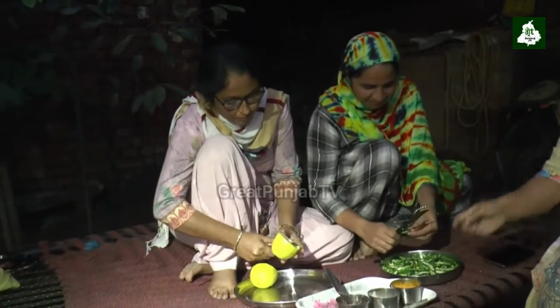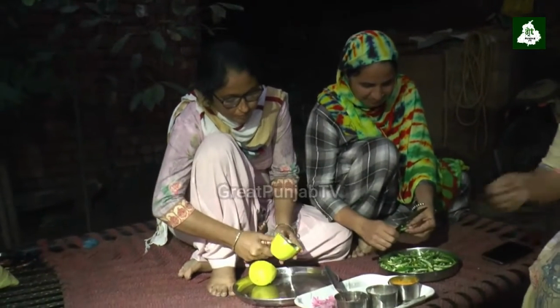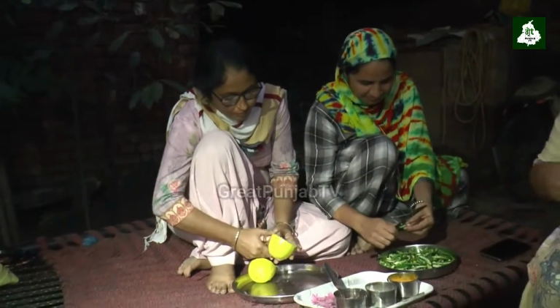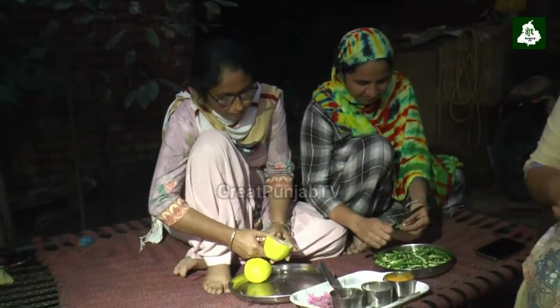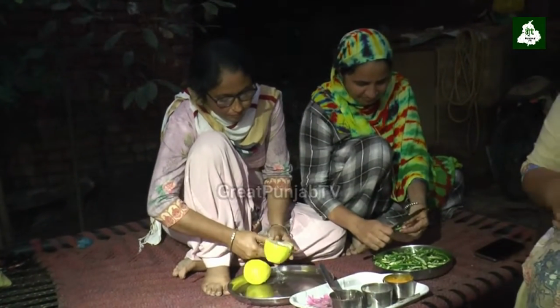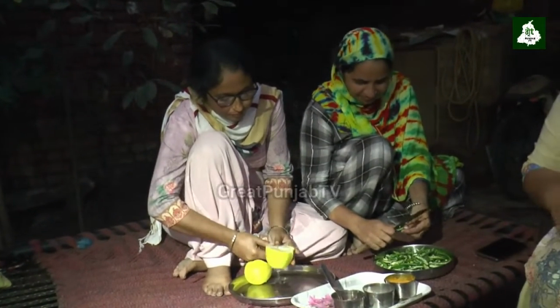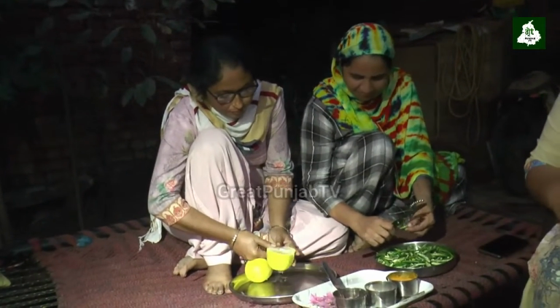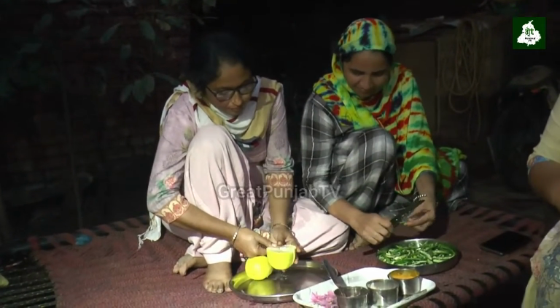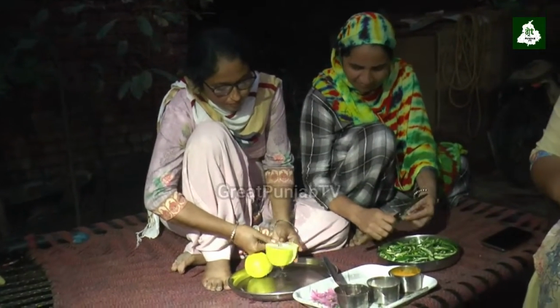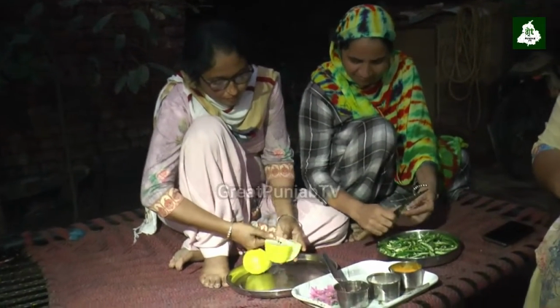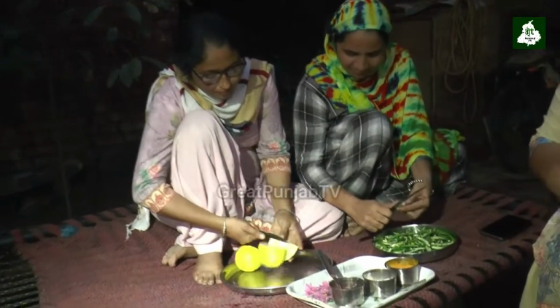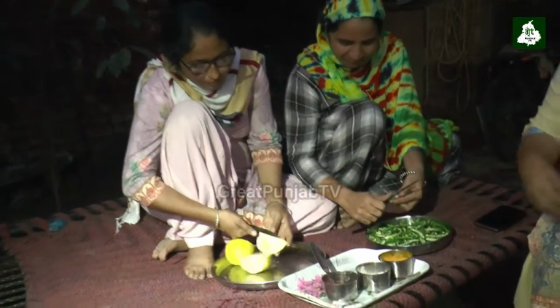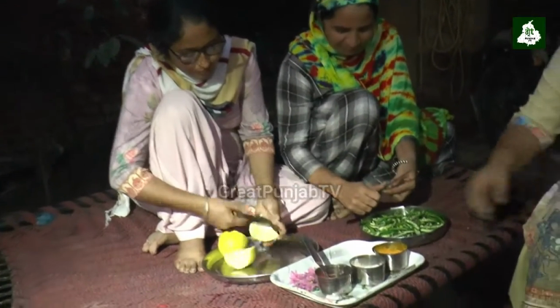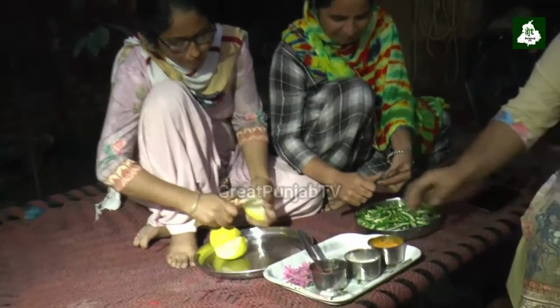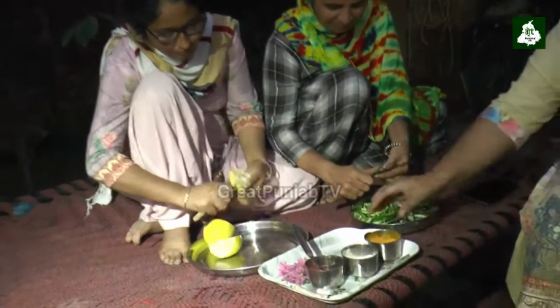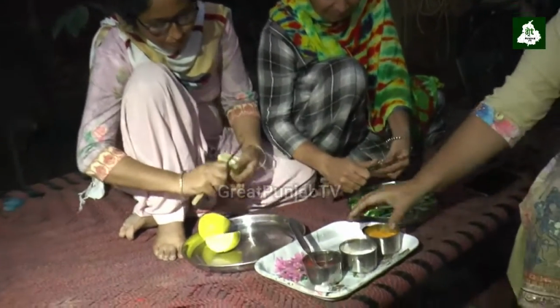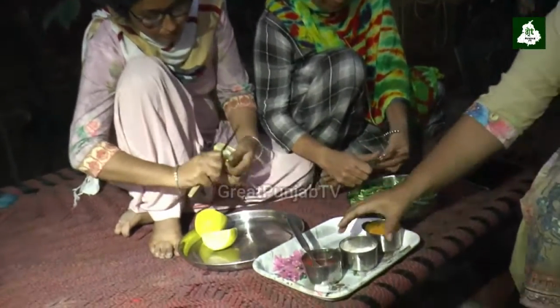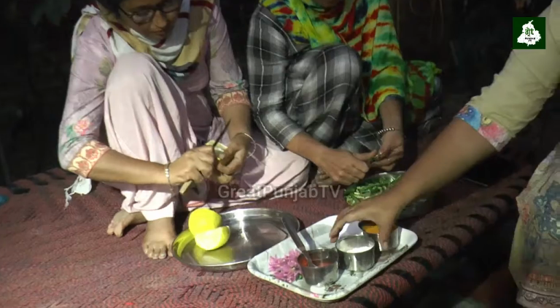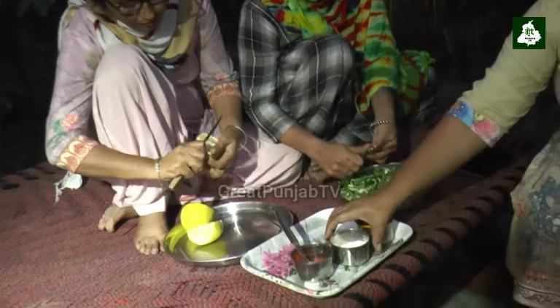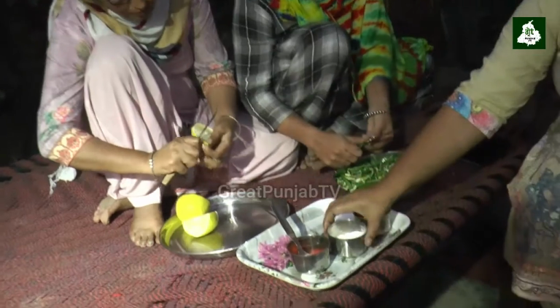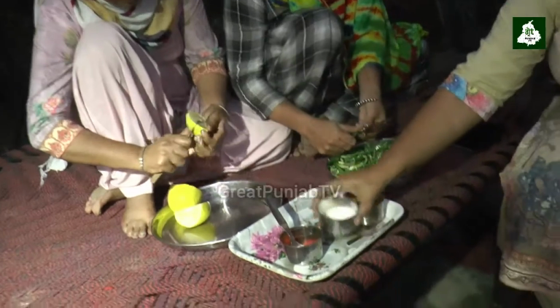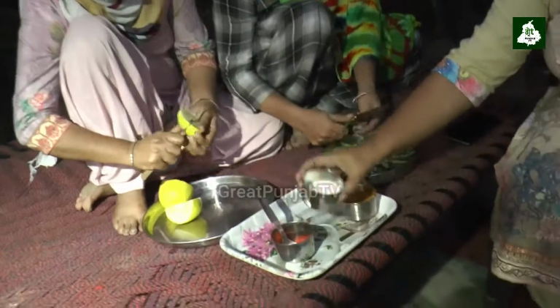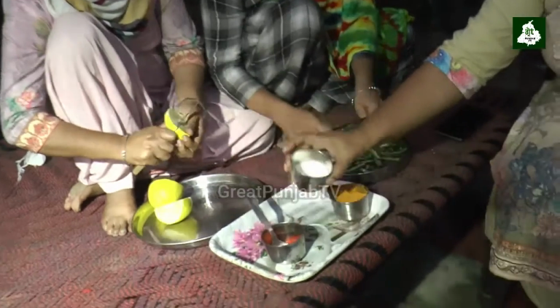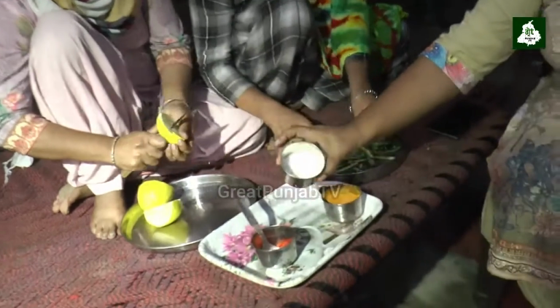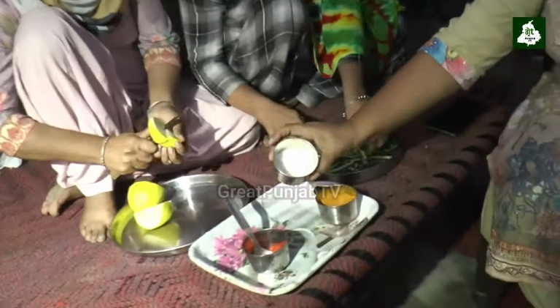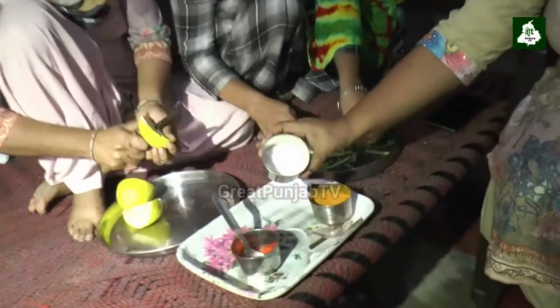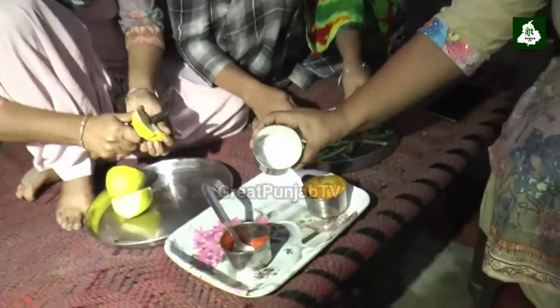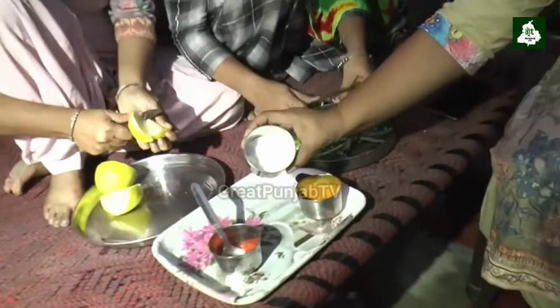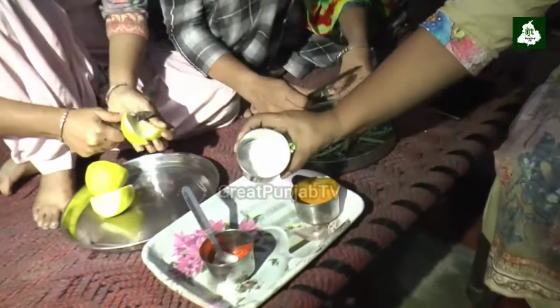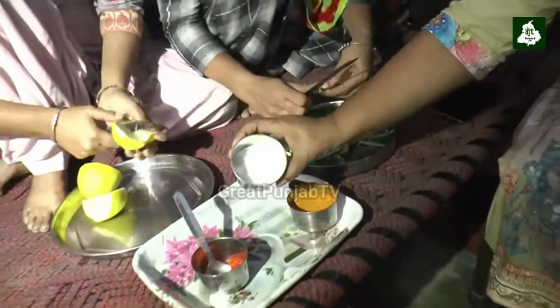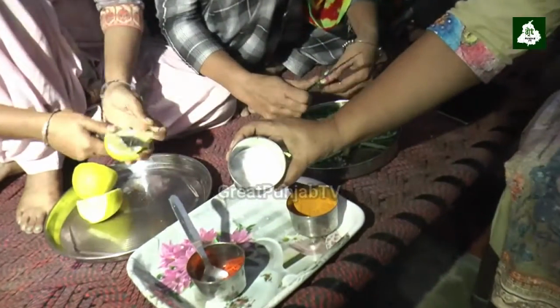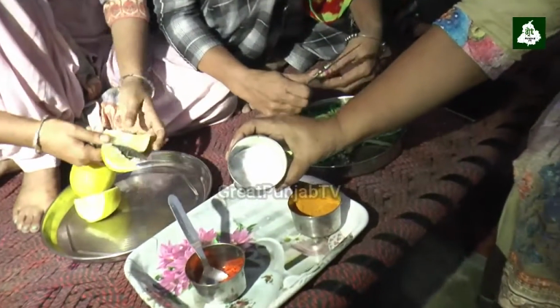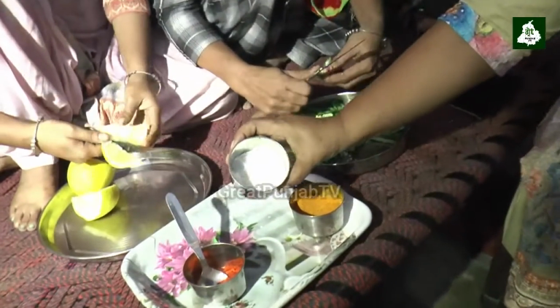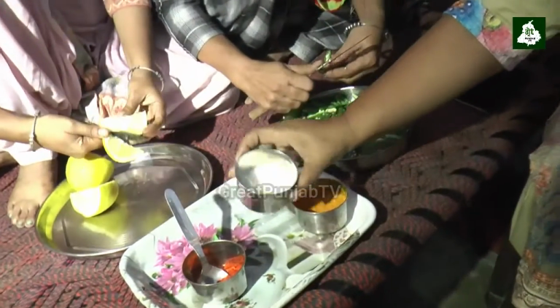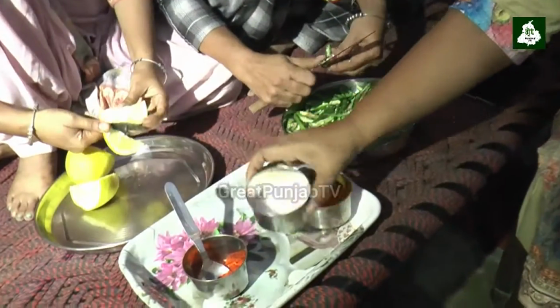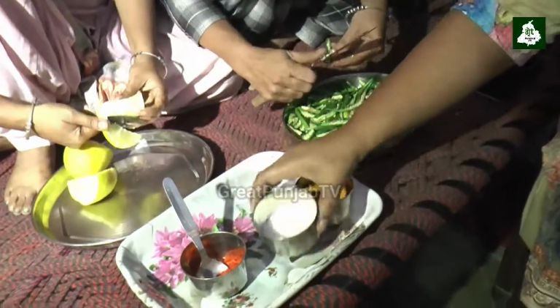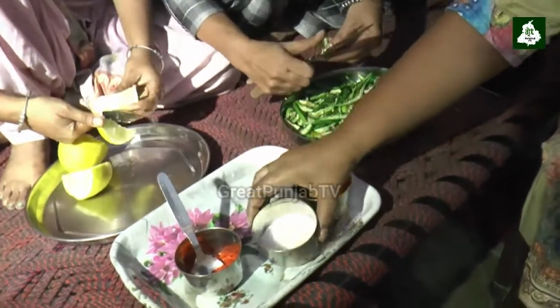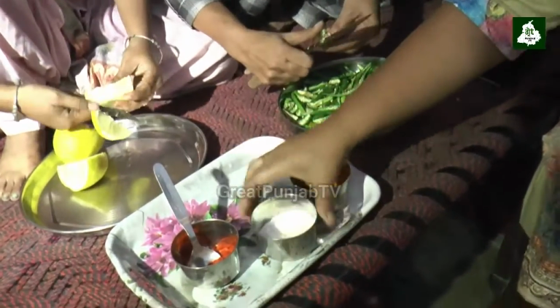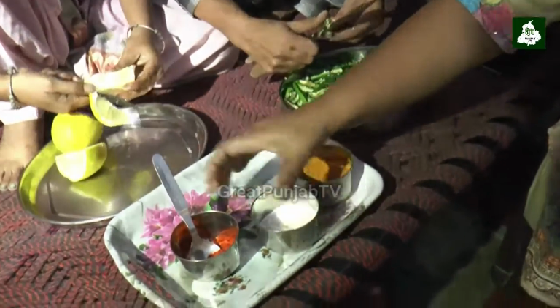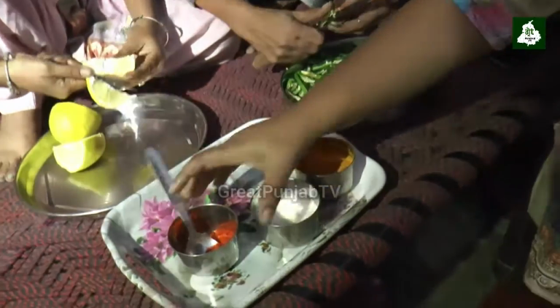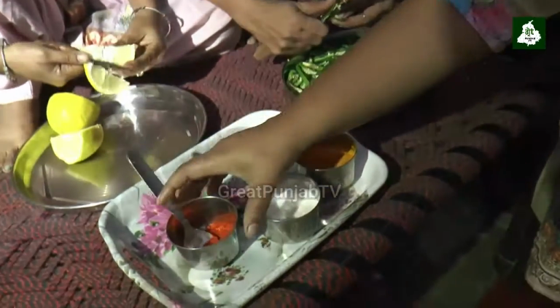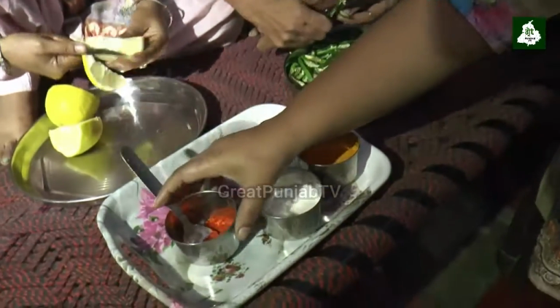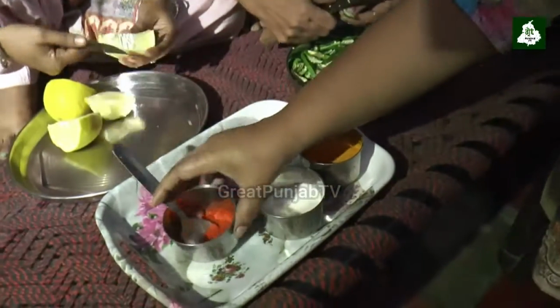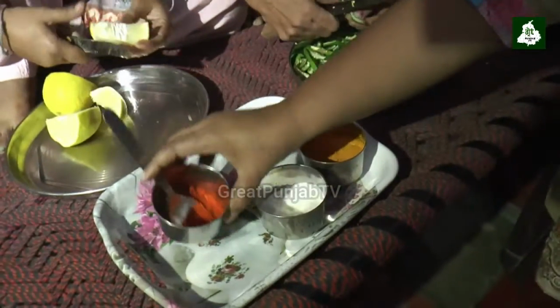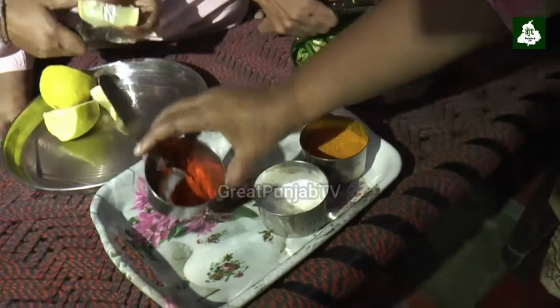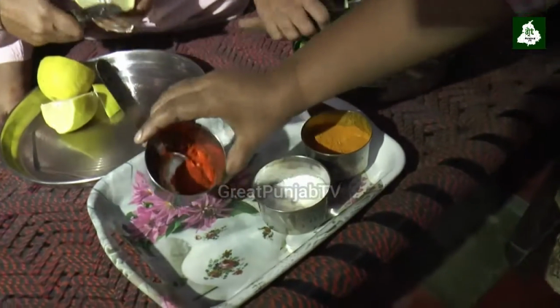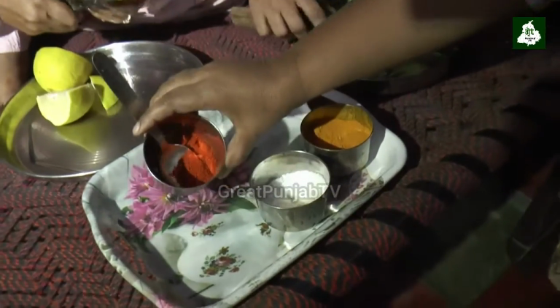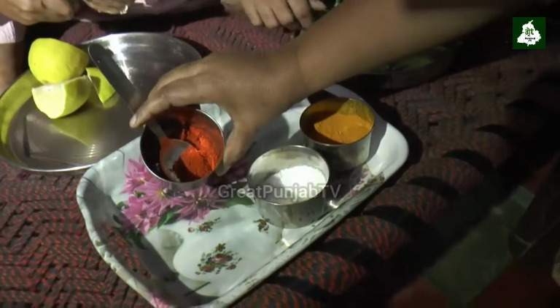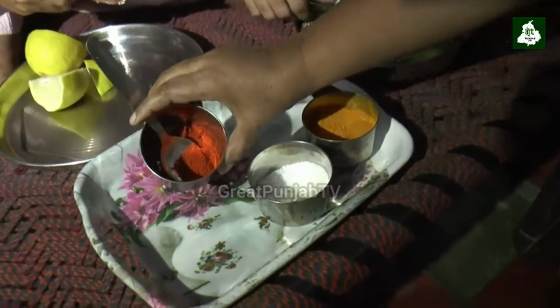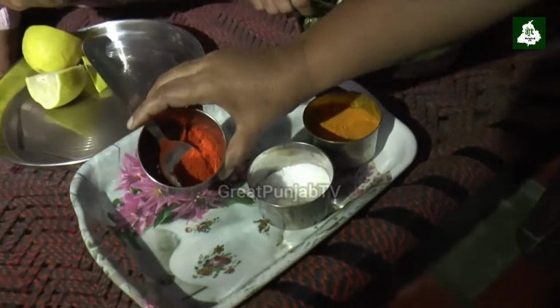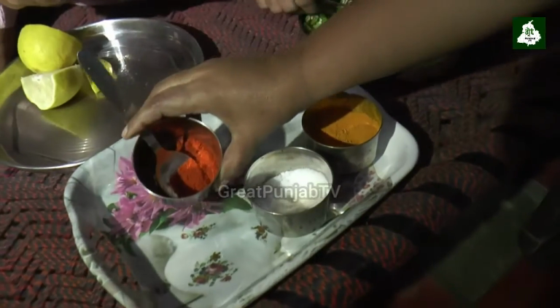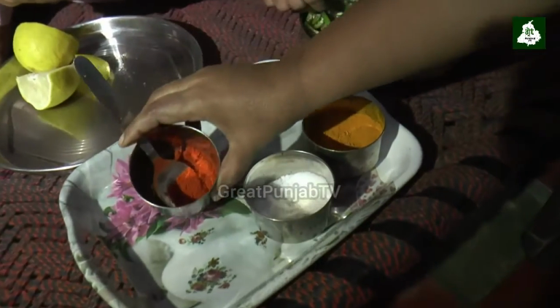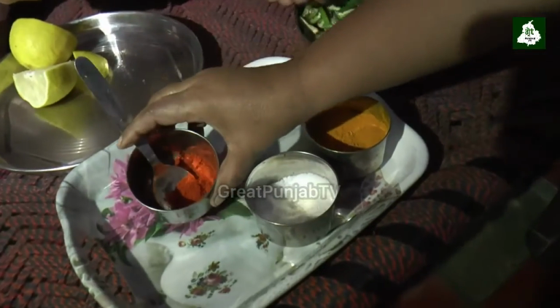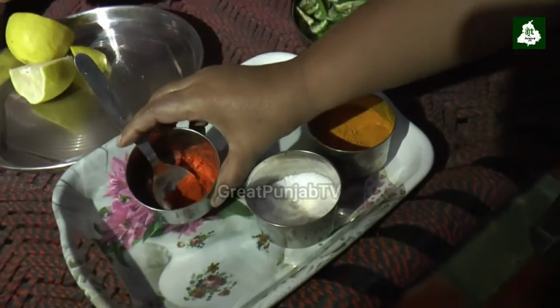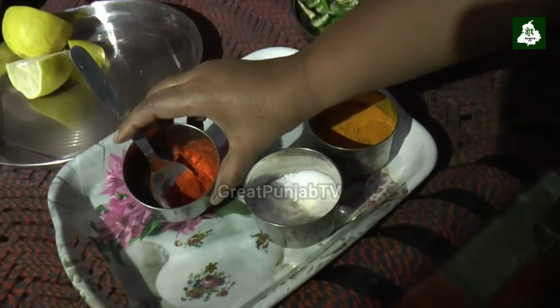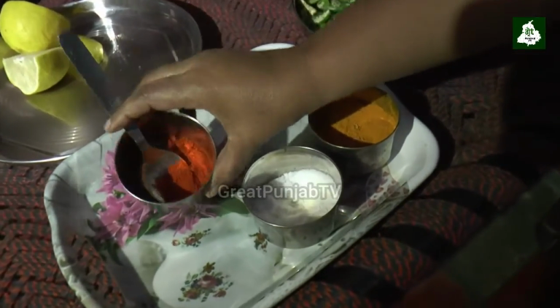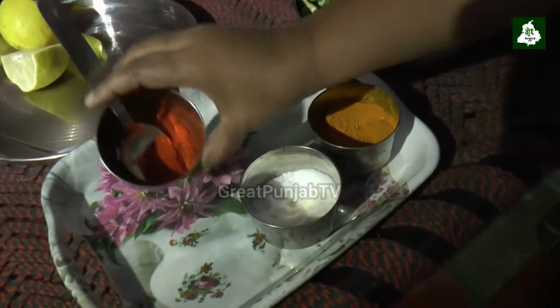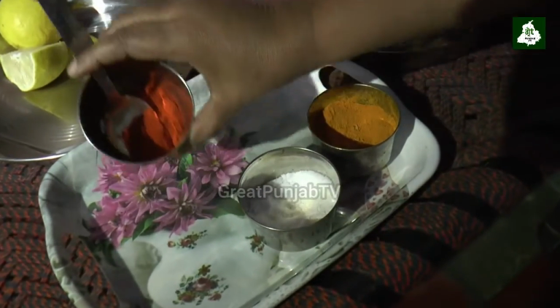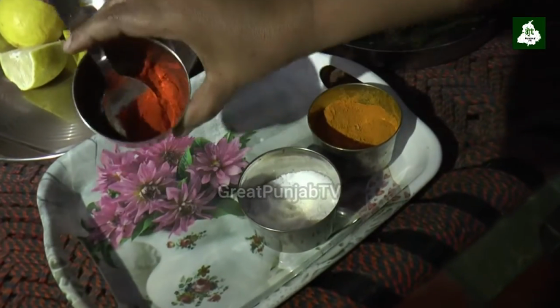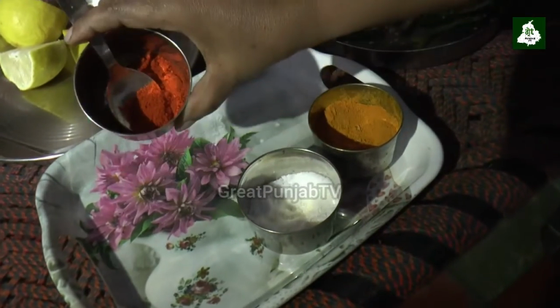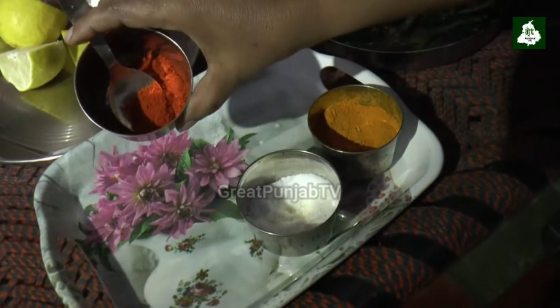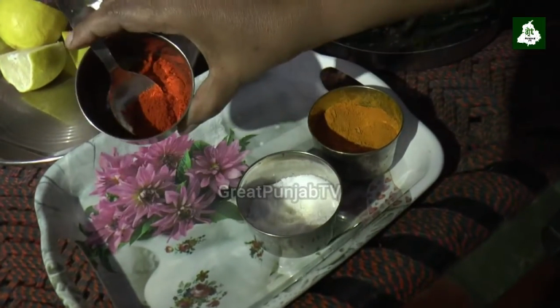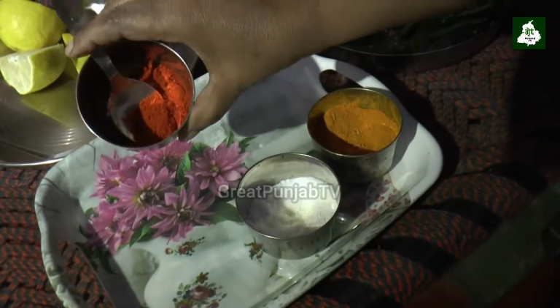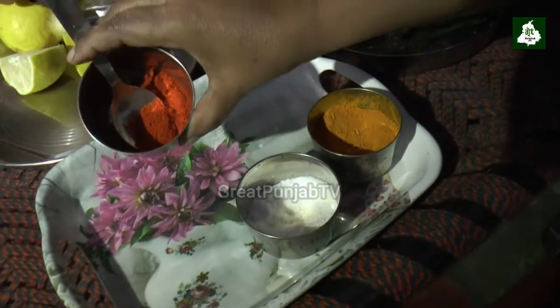I will cook it. Let's start the dish. I'll cook it right now.